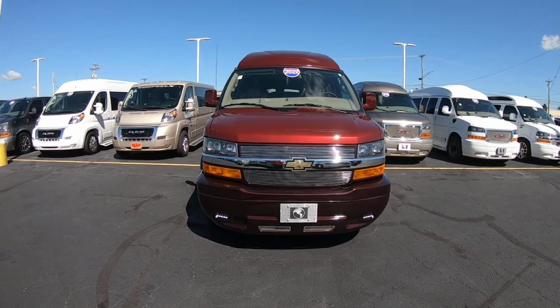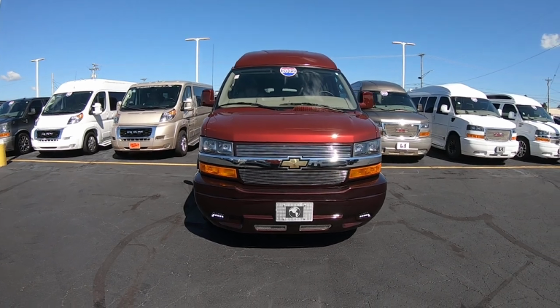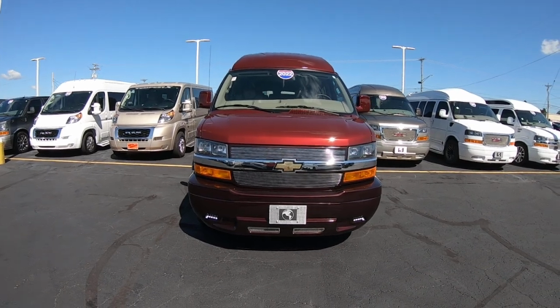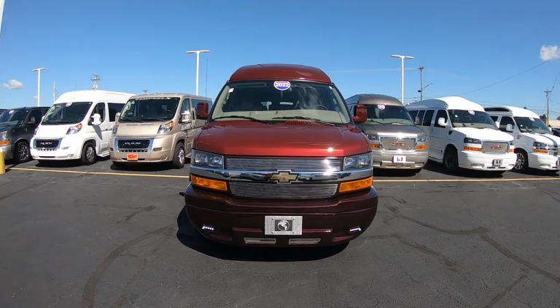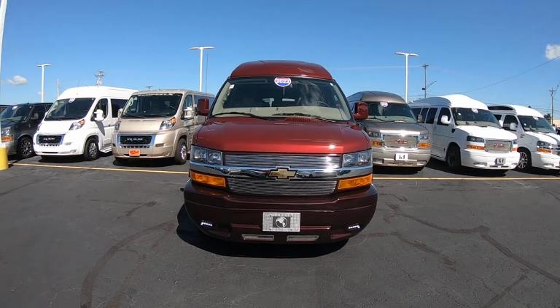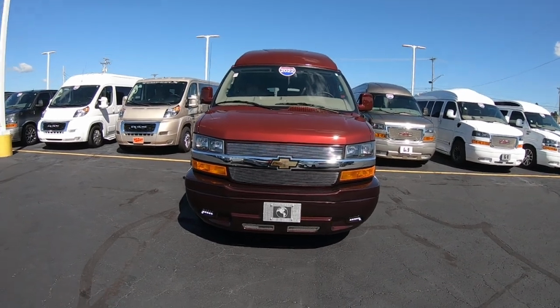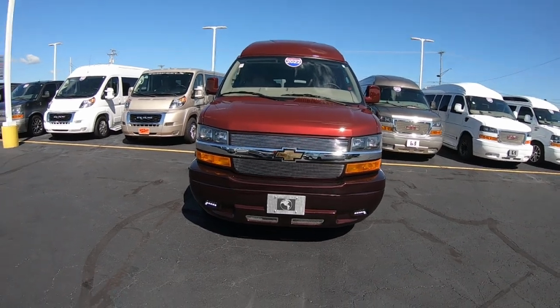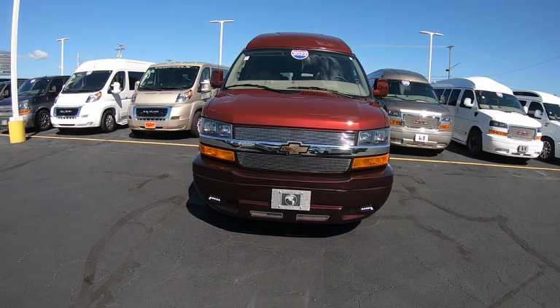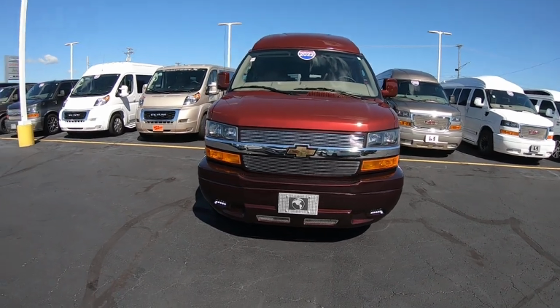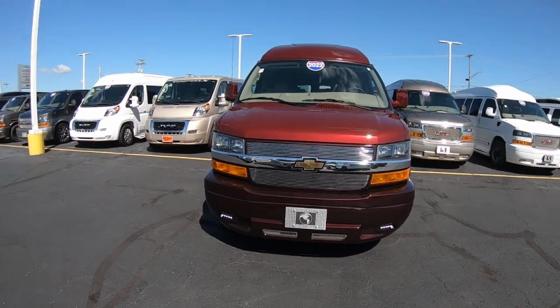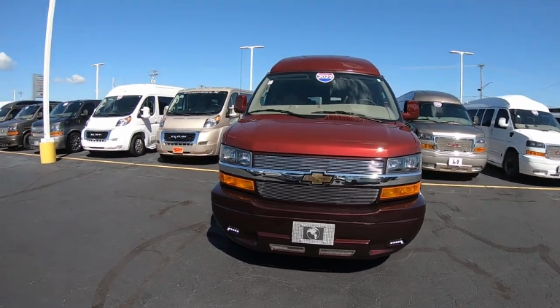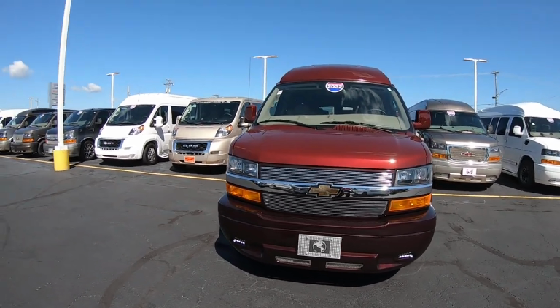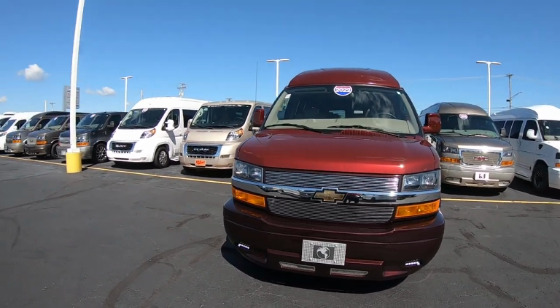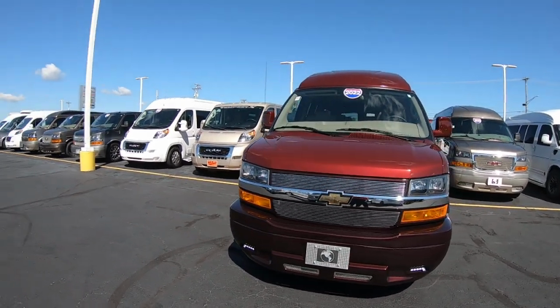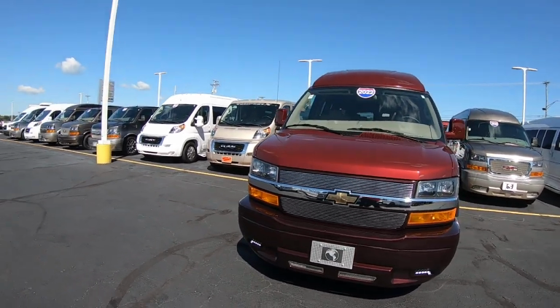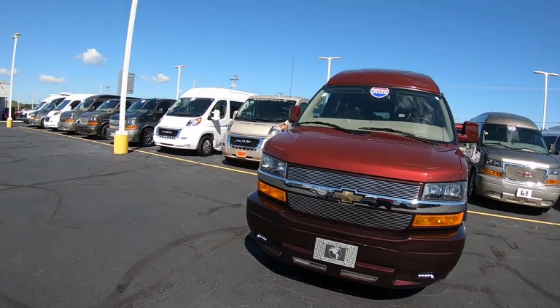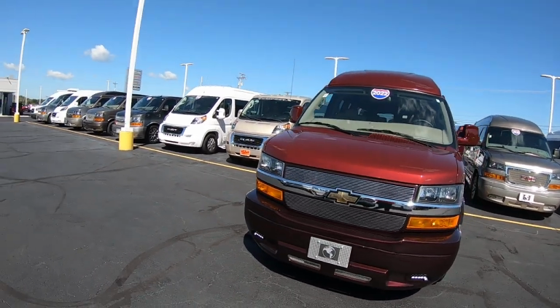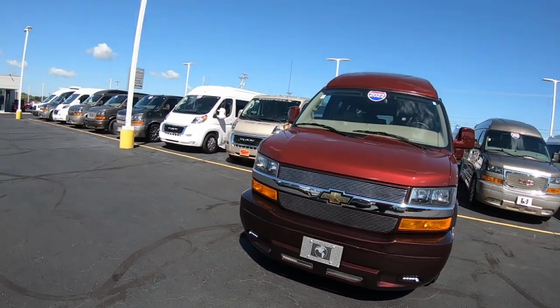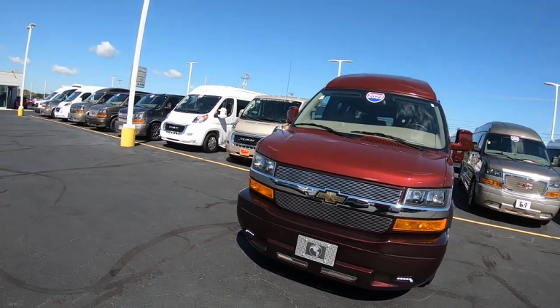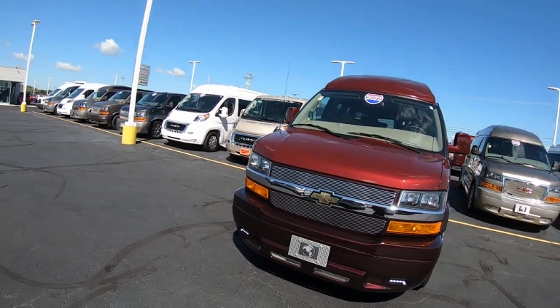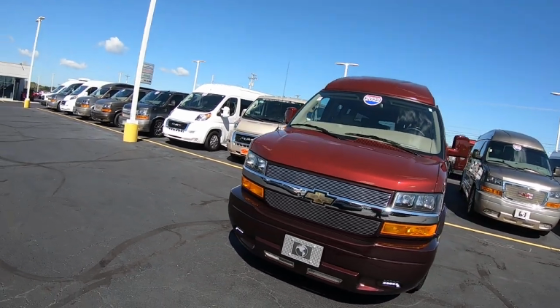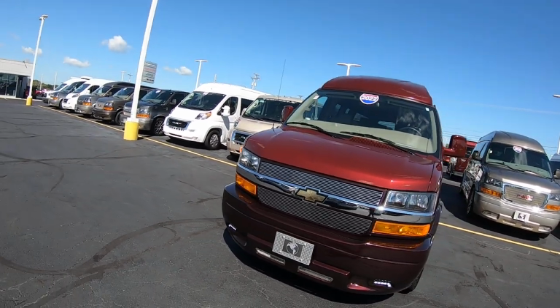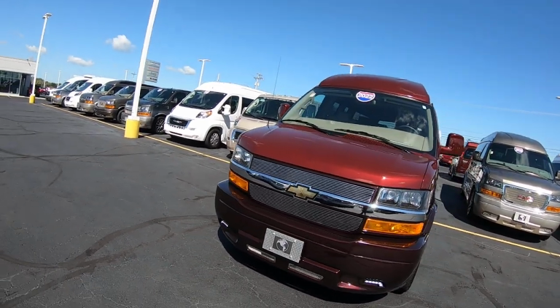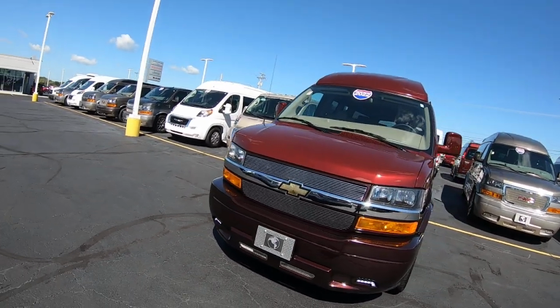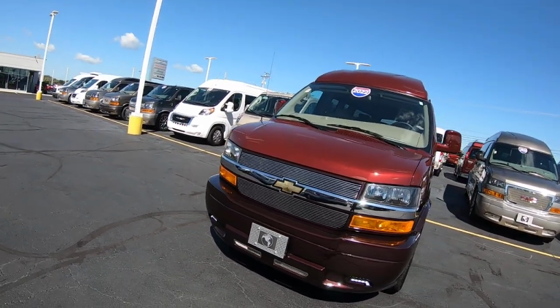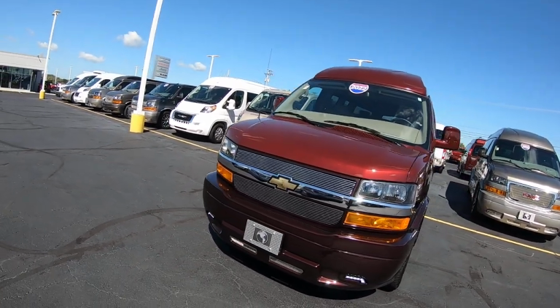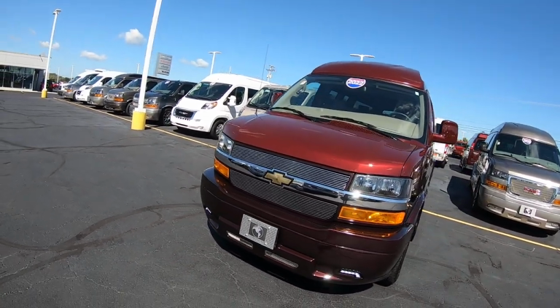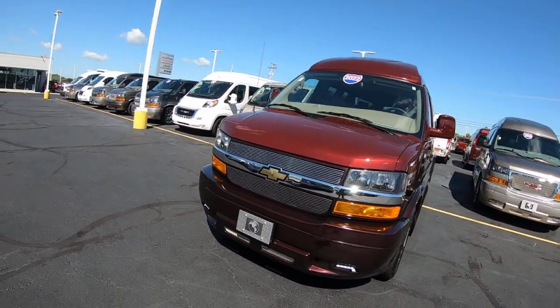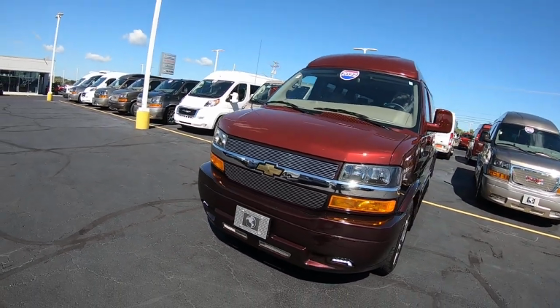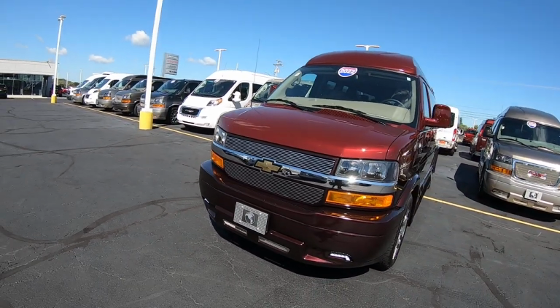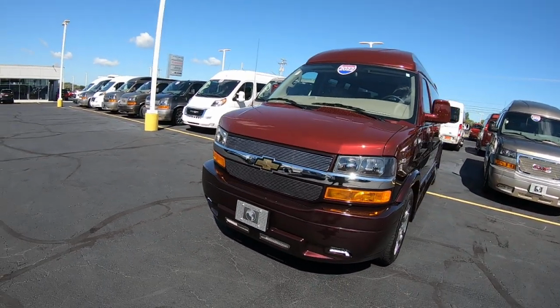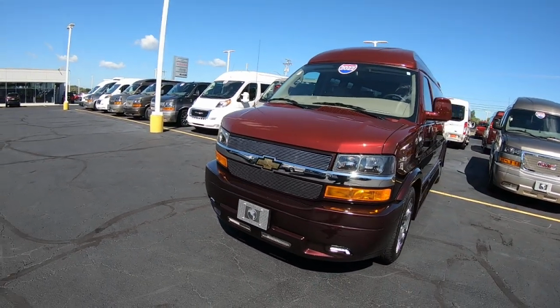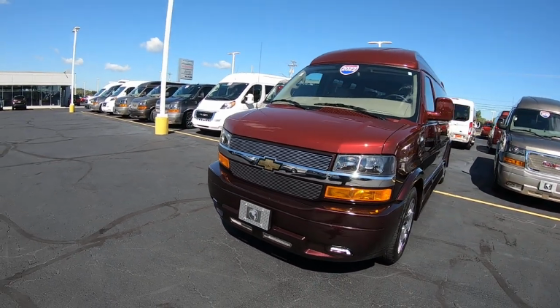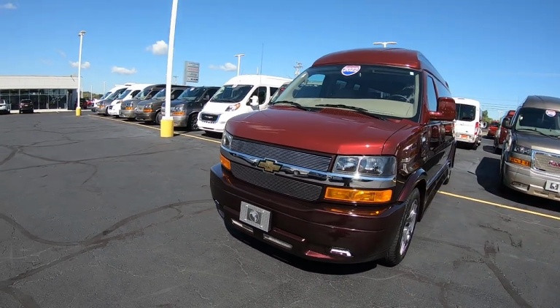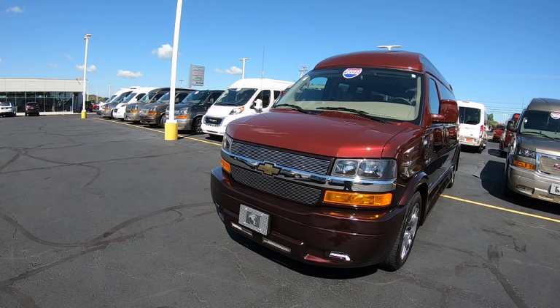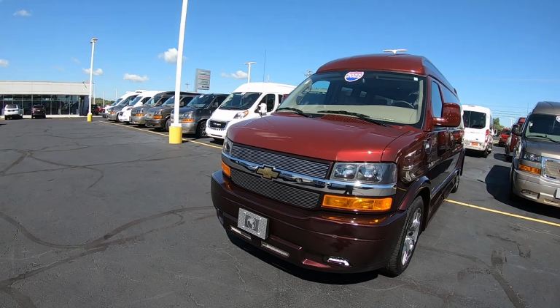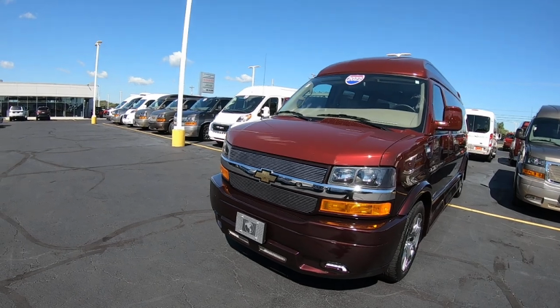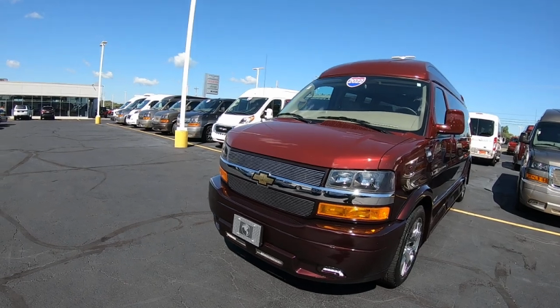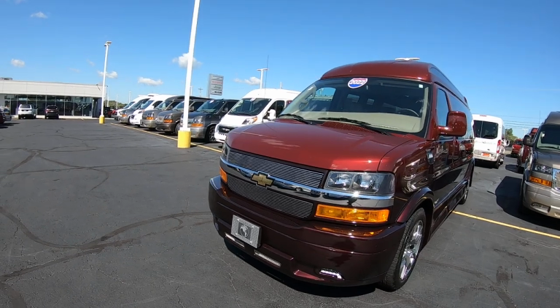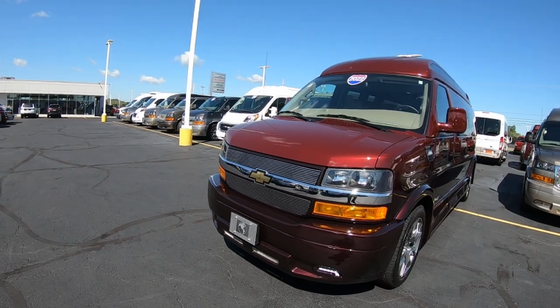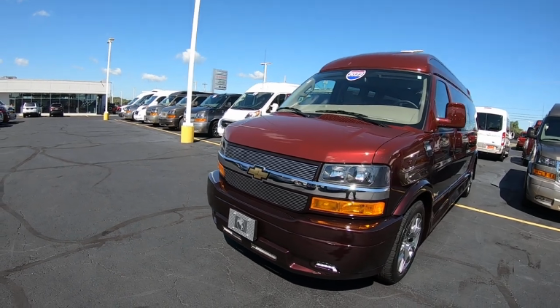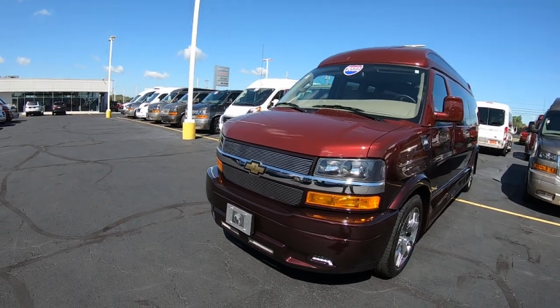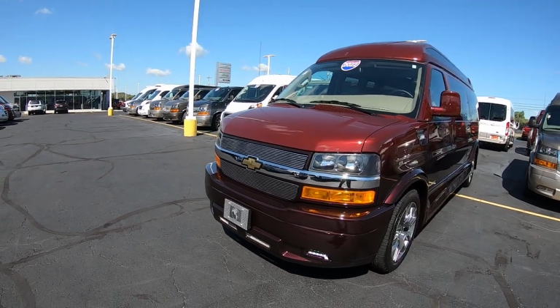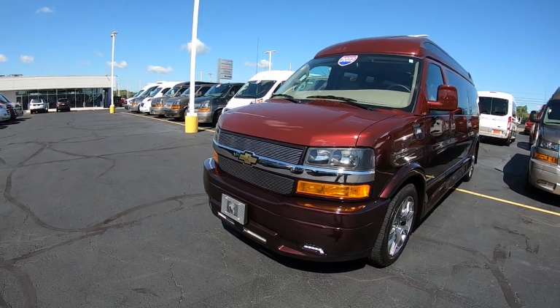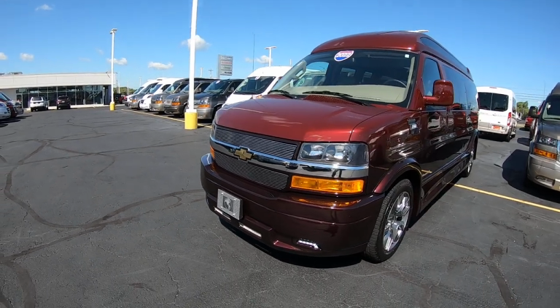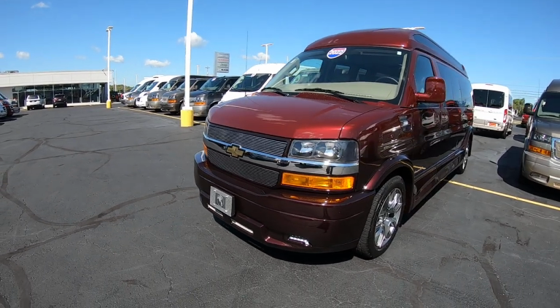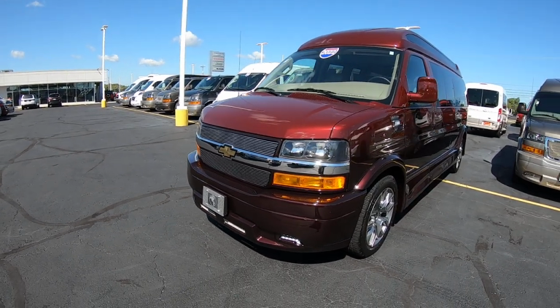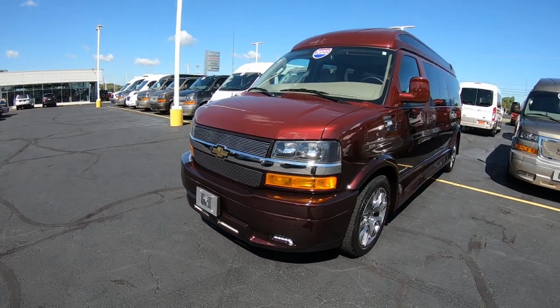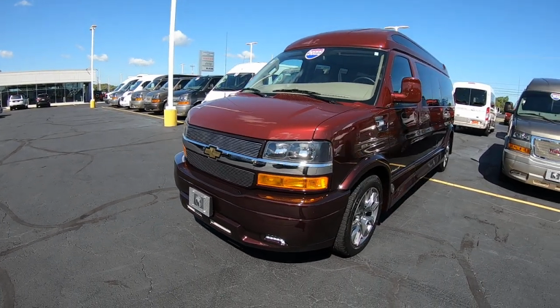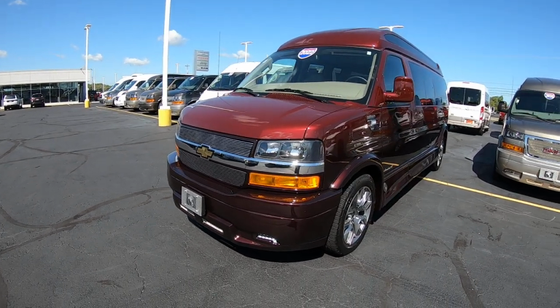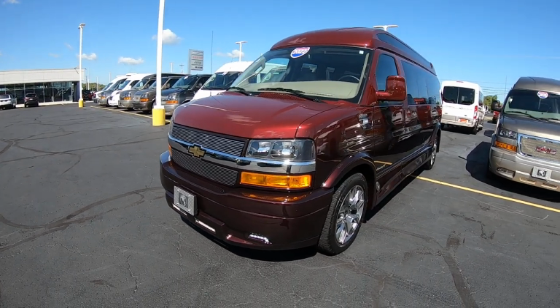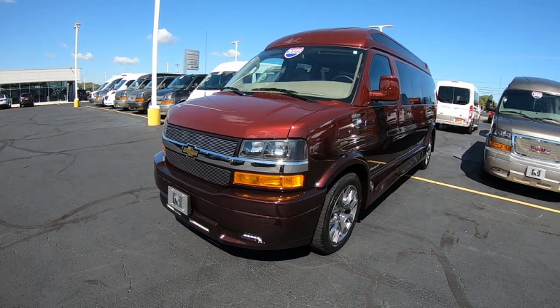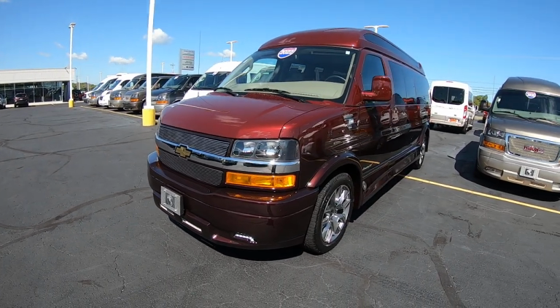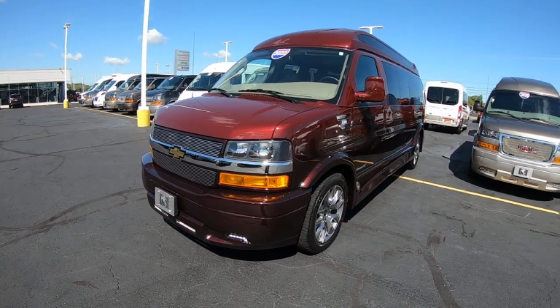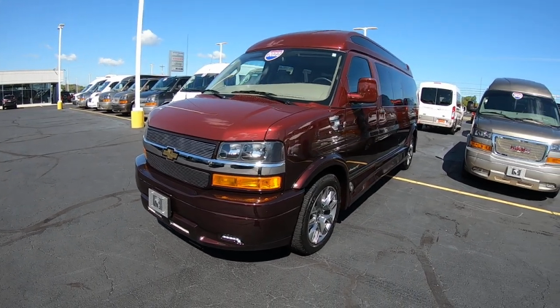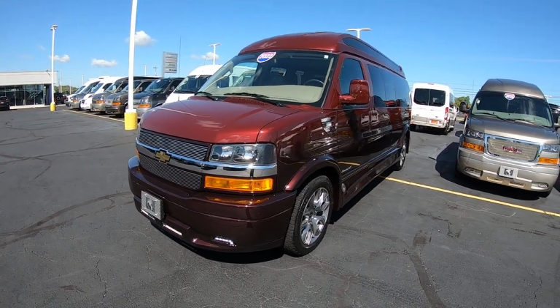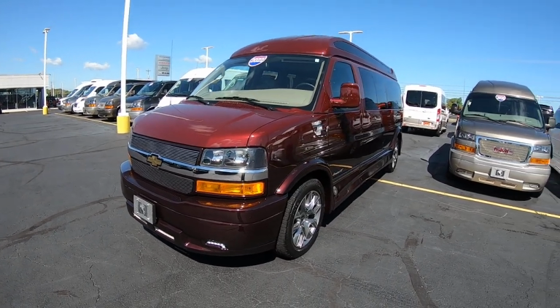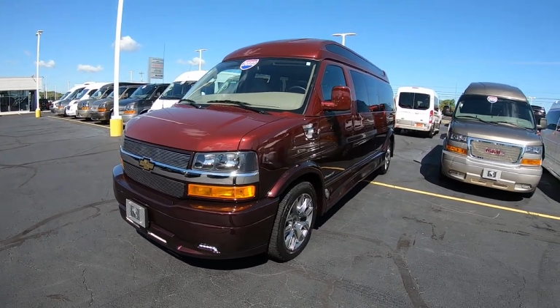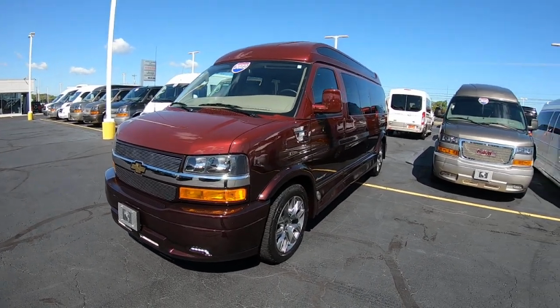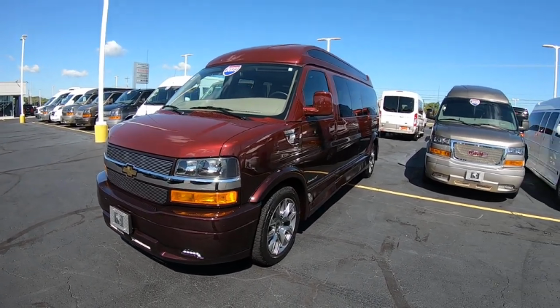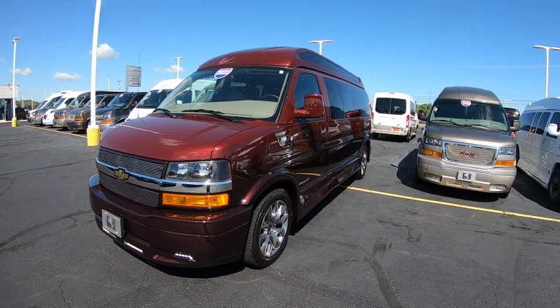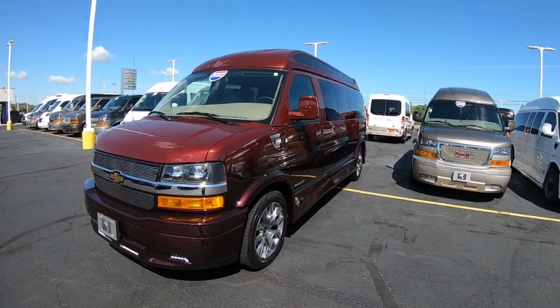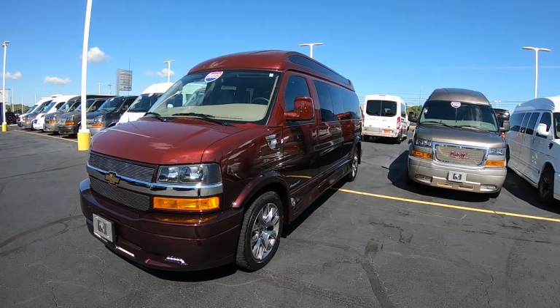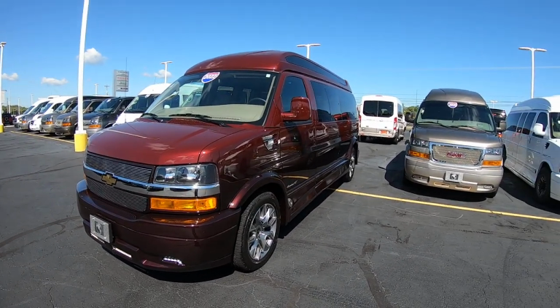Now the 2022 is a three-quarter ton chassis, and it's got a 6.6-liter gasser in it.